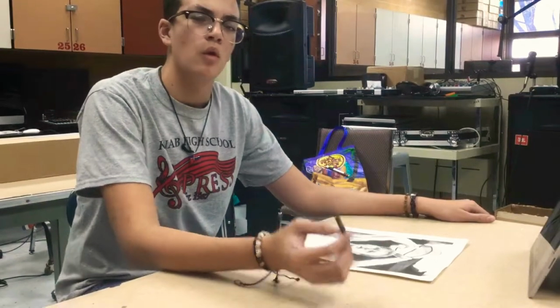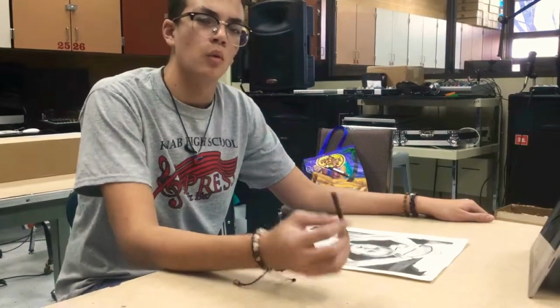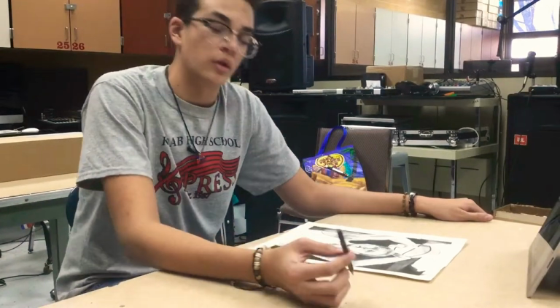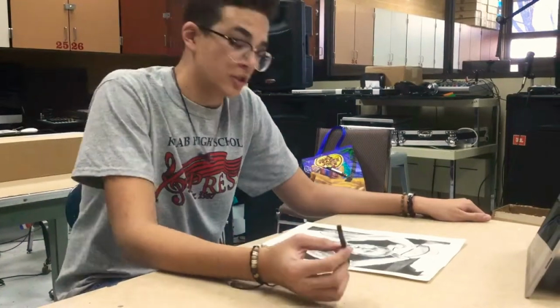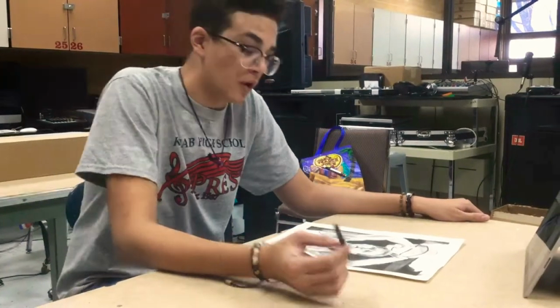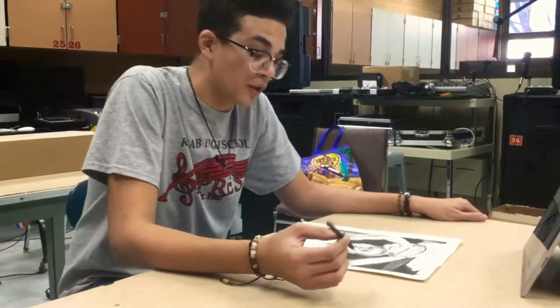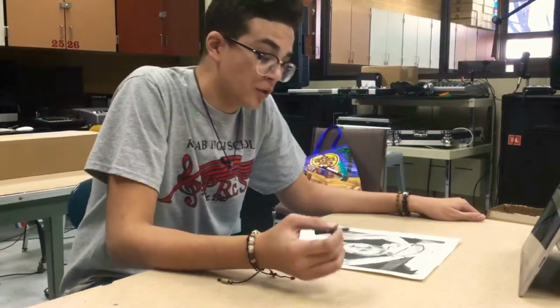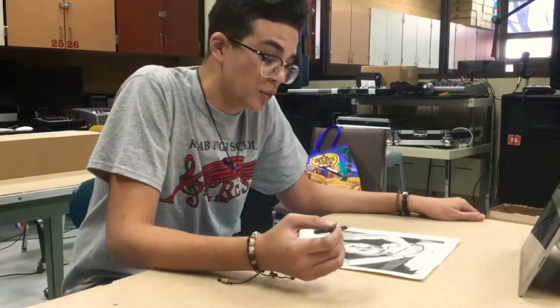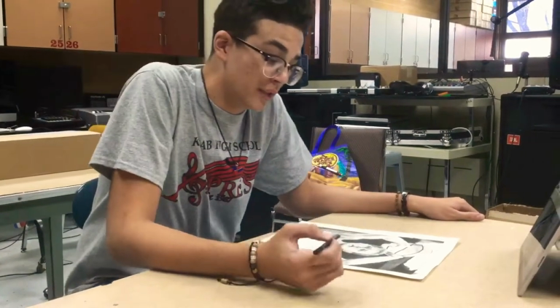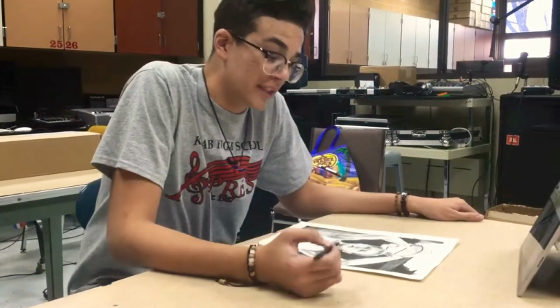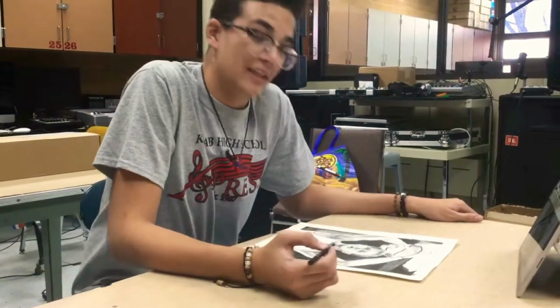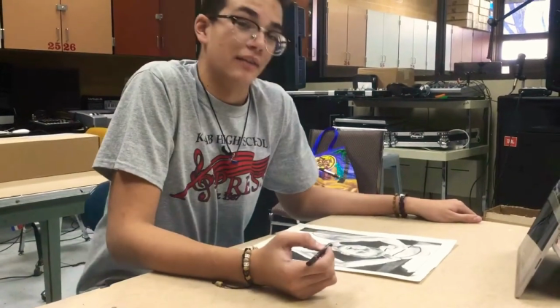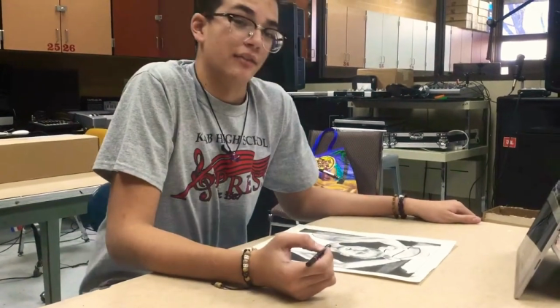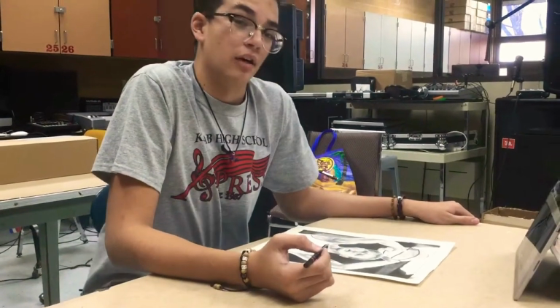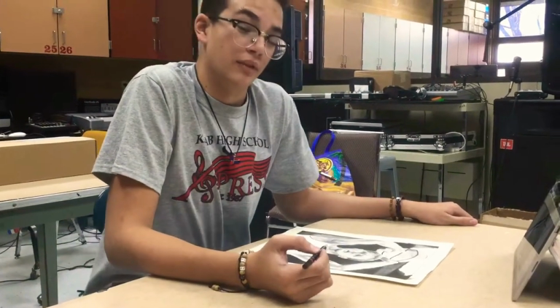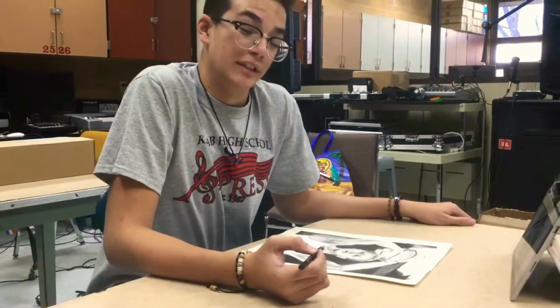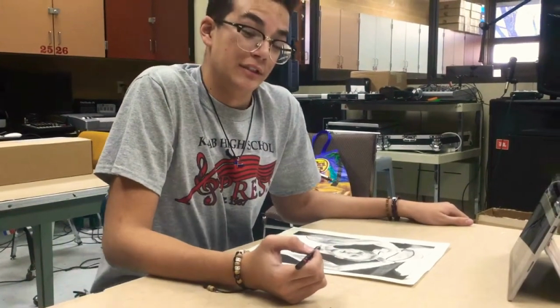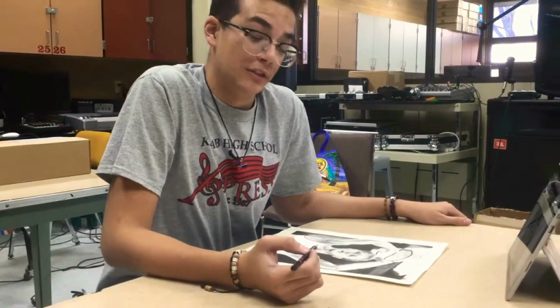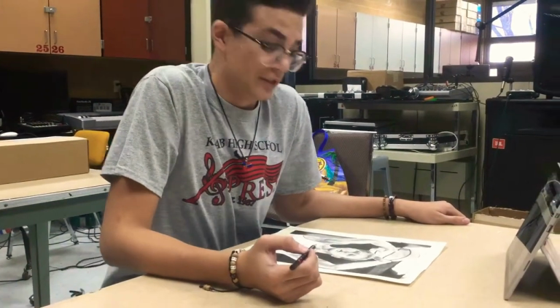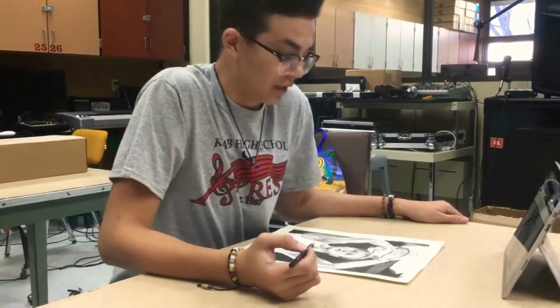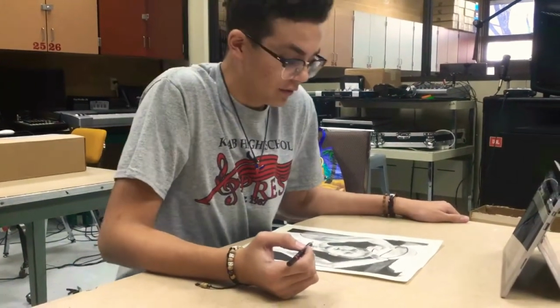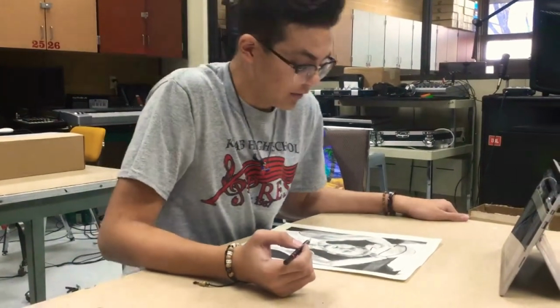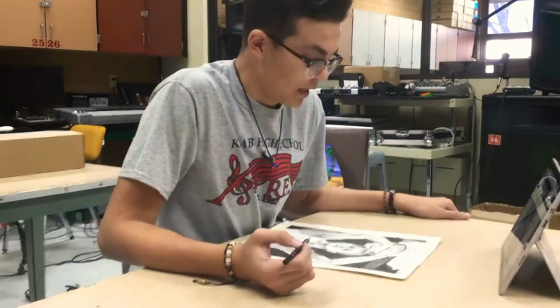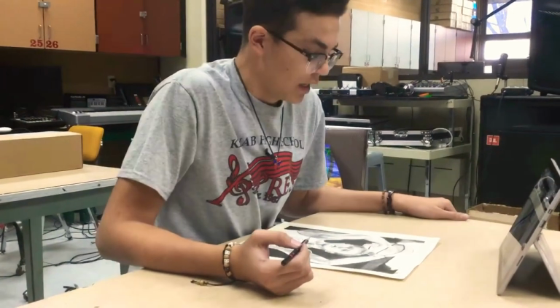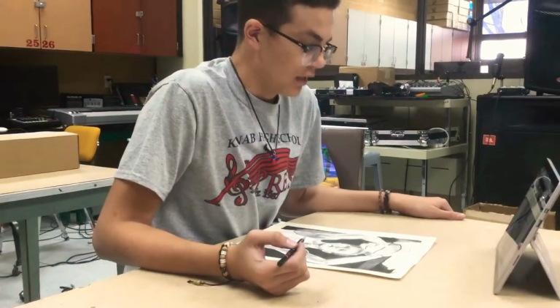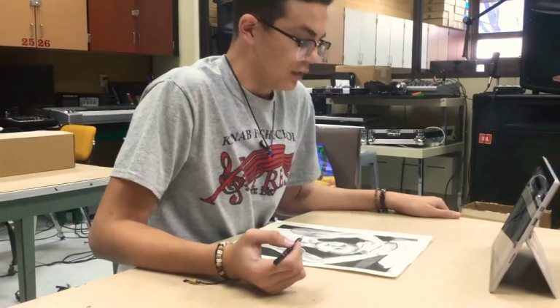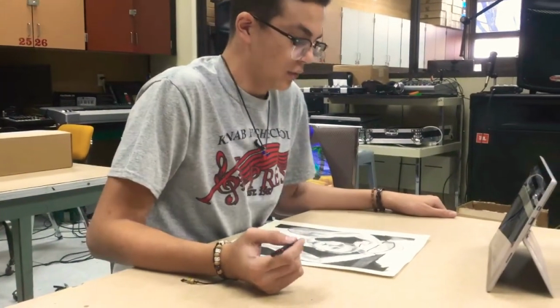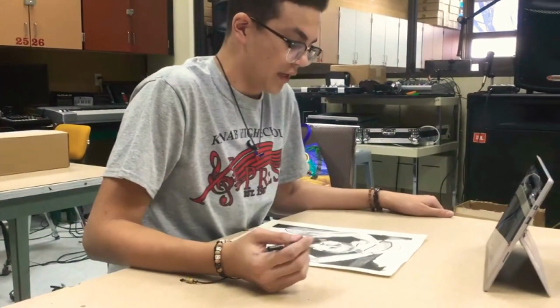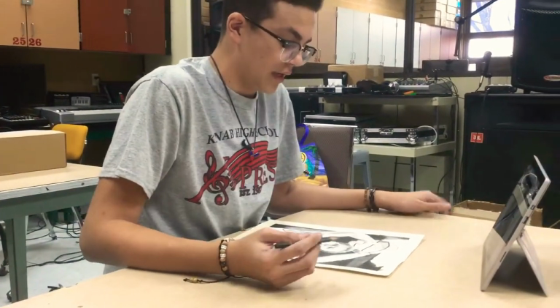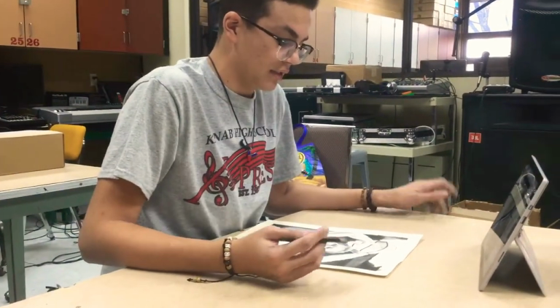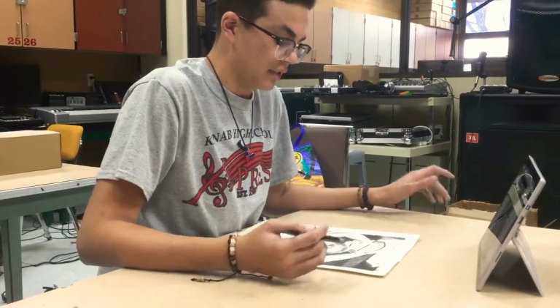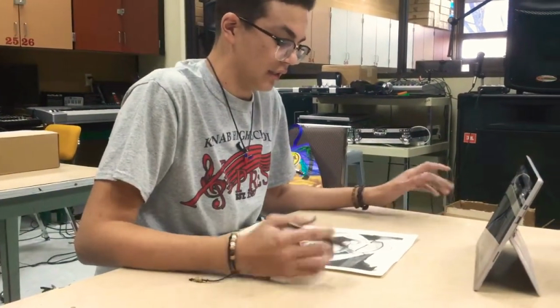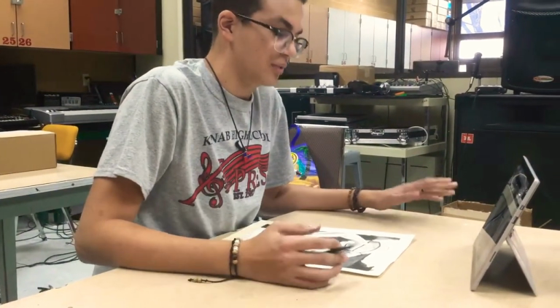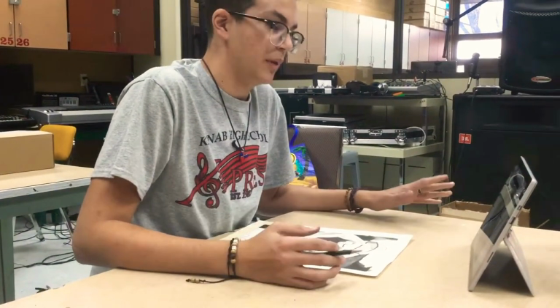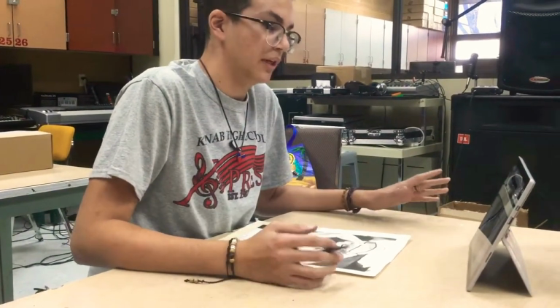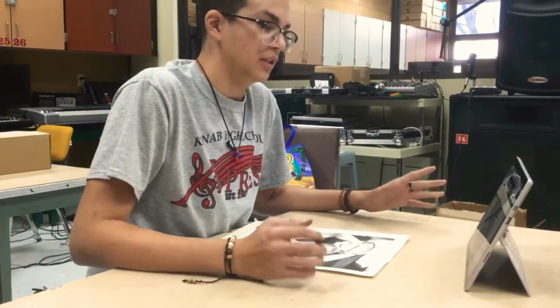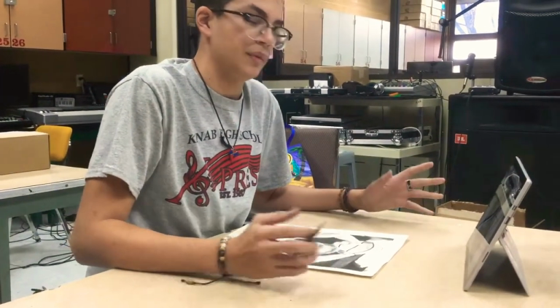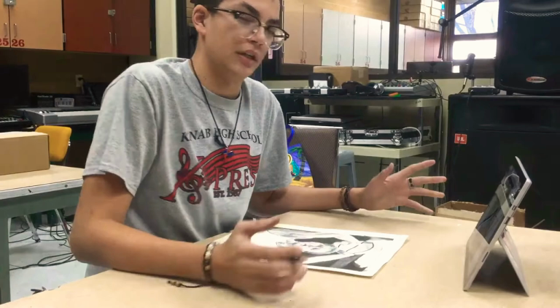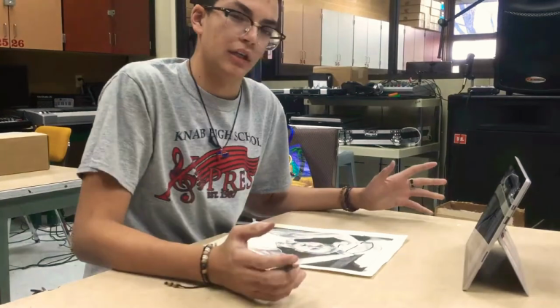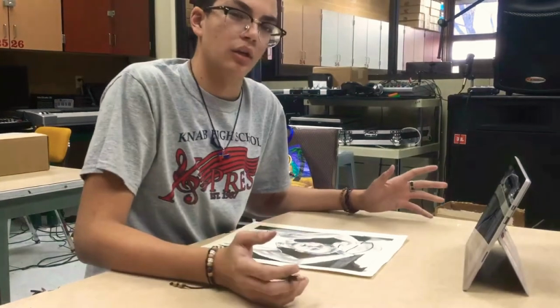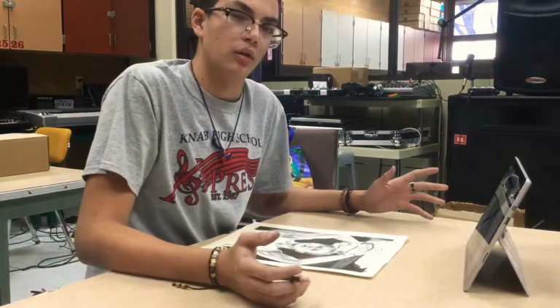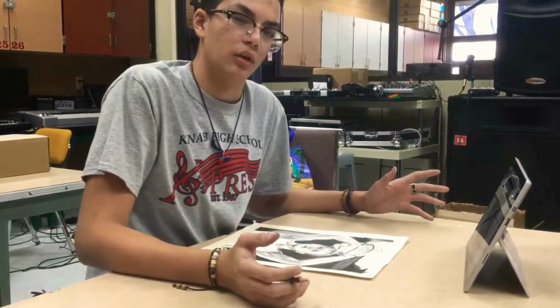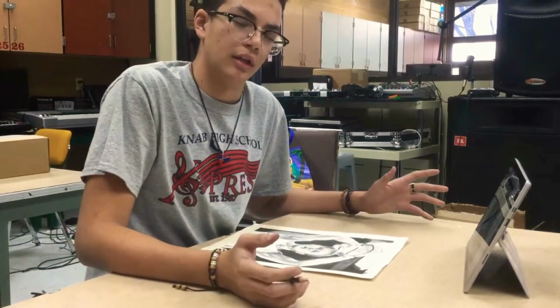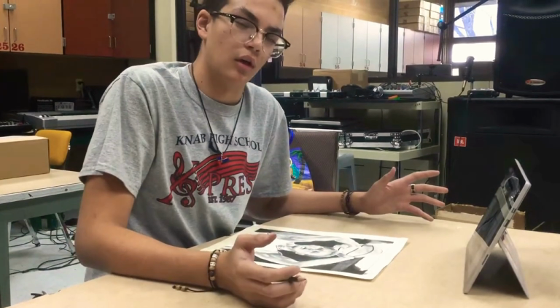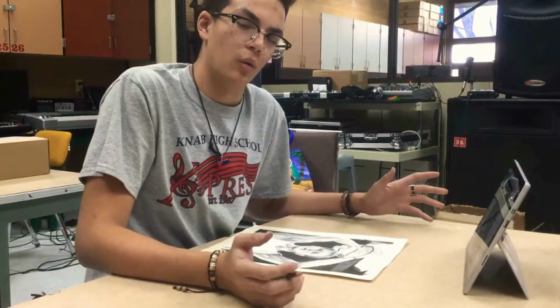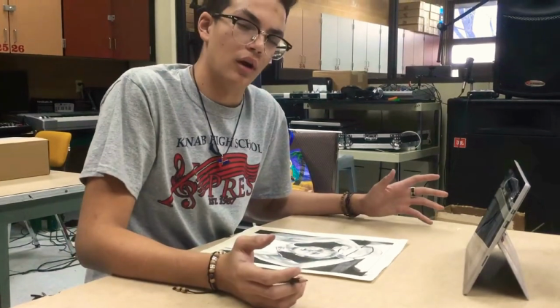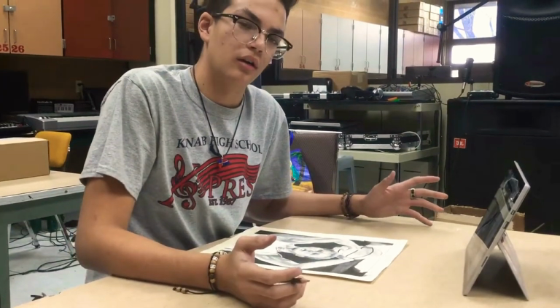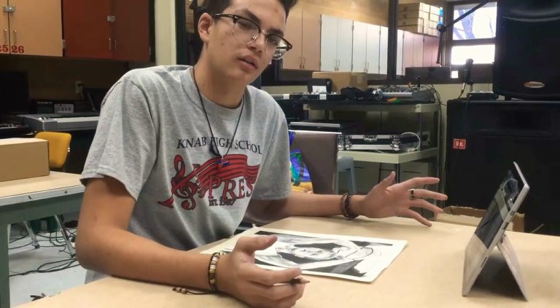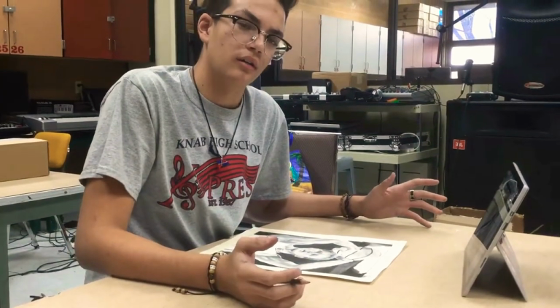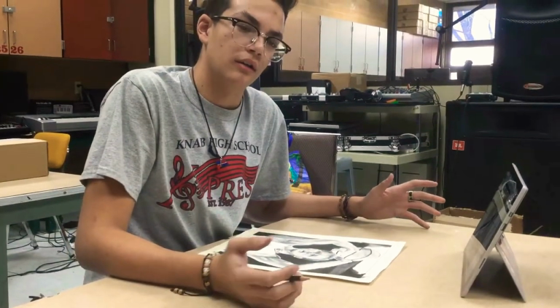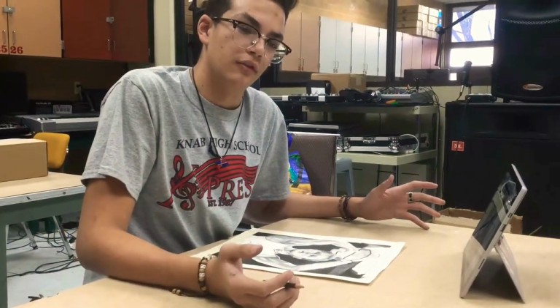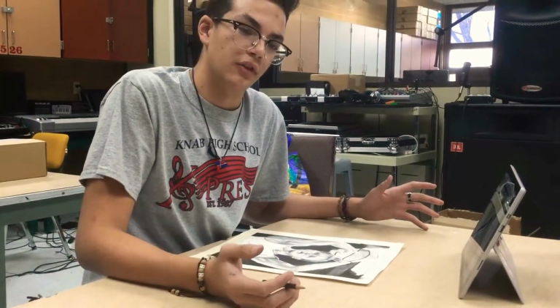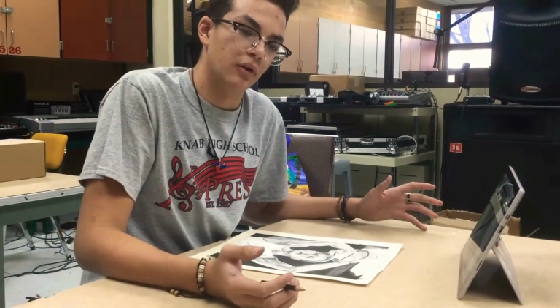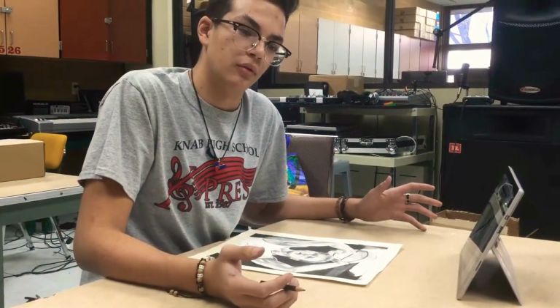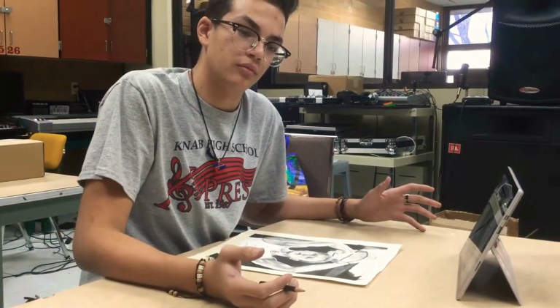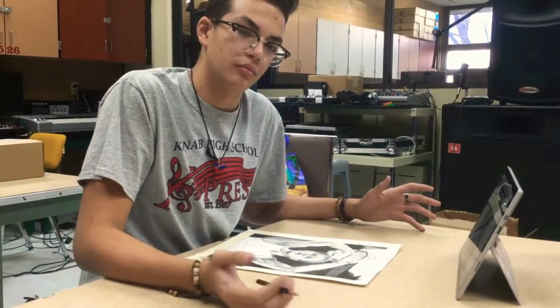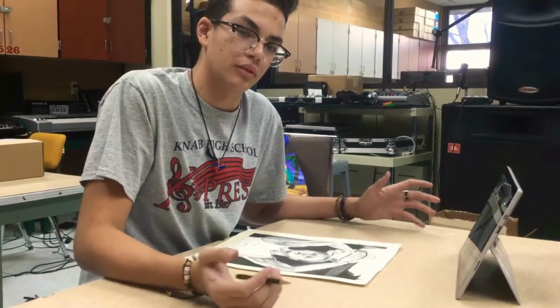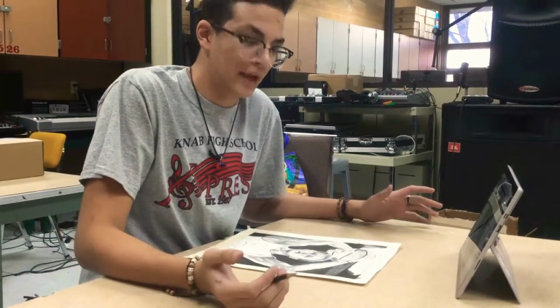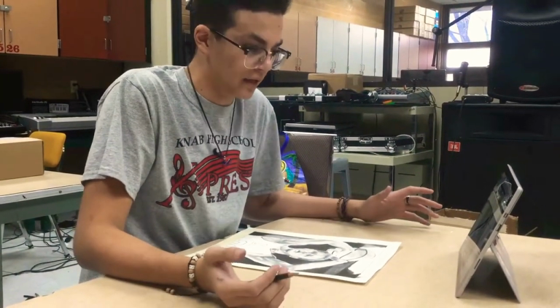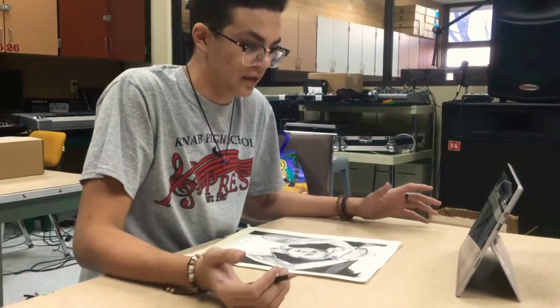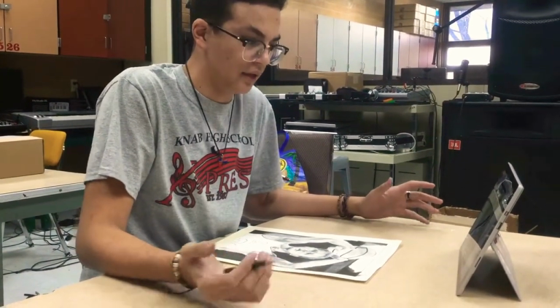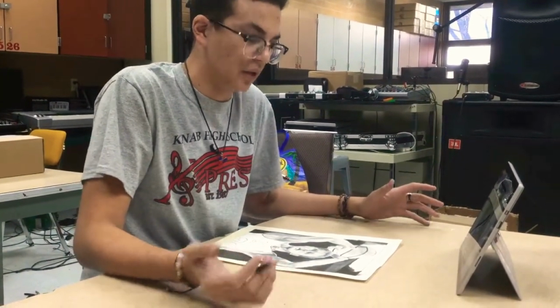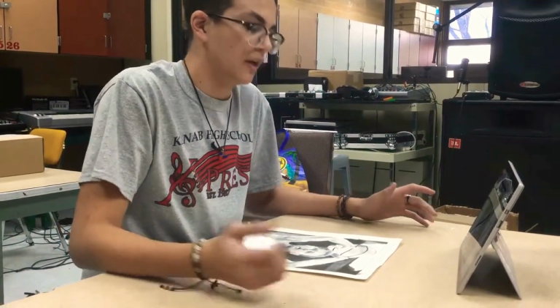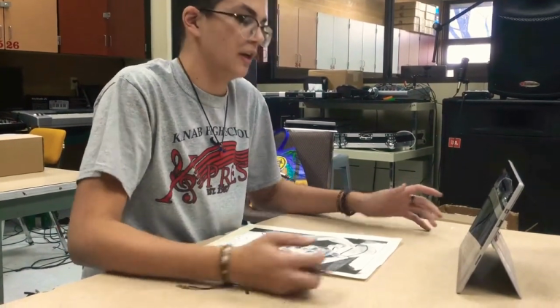When drawing, you really need to have confidence in yourself. You can't just expect something to go well if you don't plan it and go ahead.